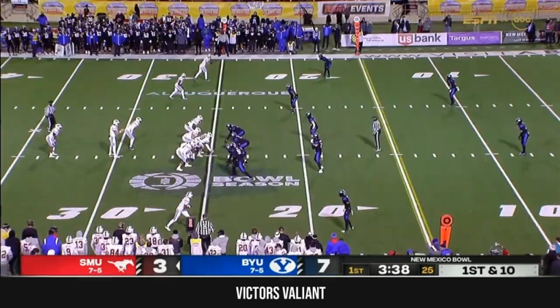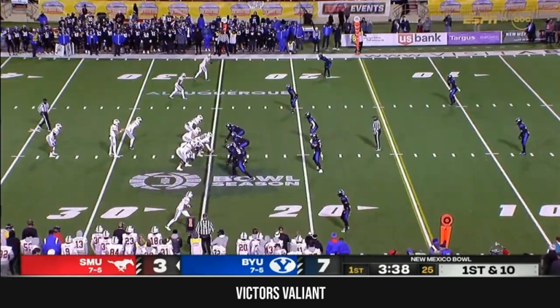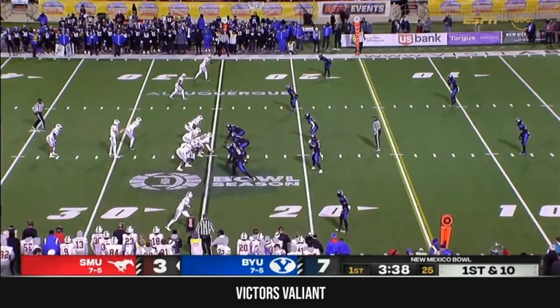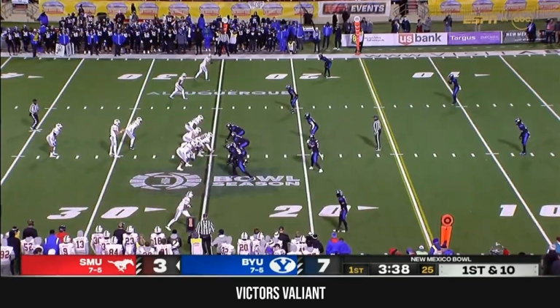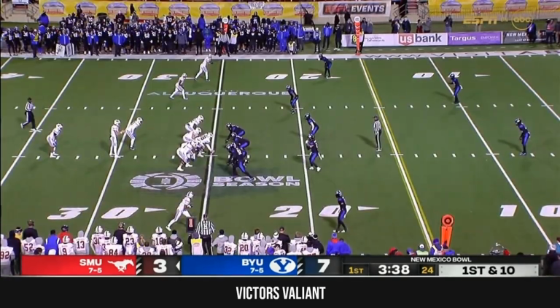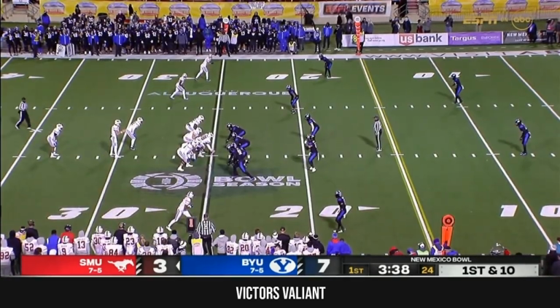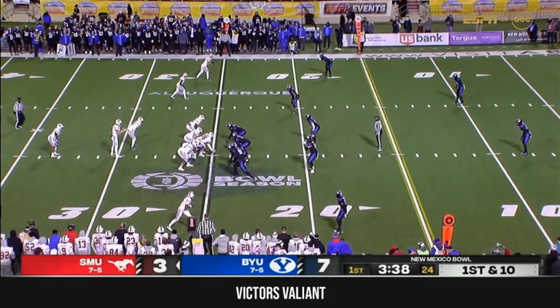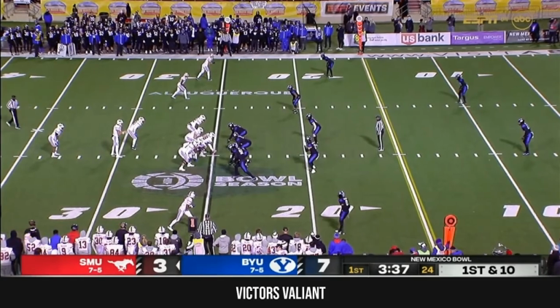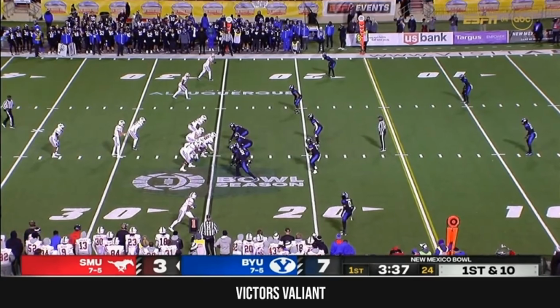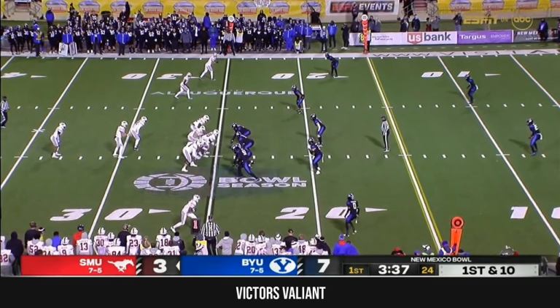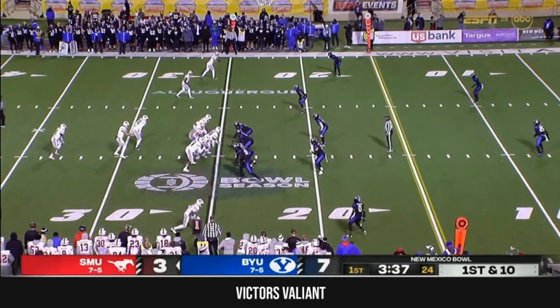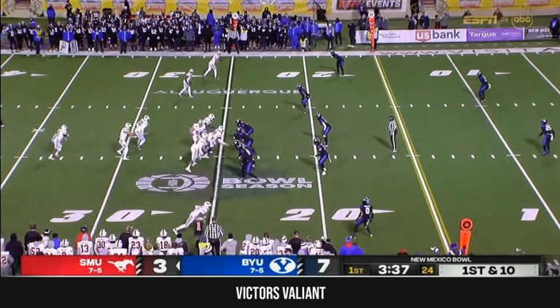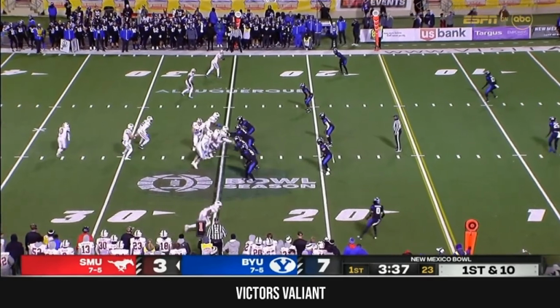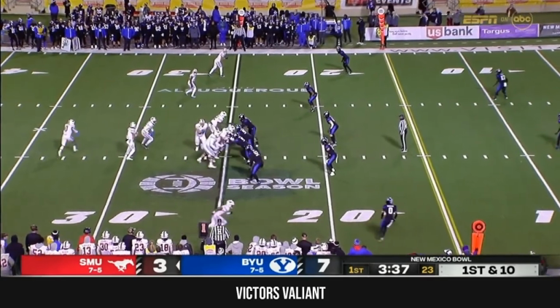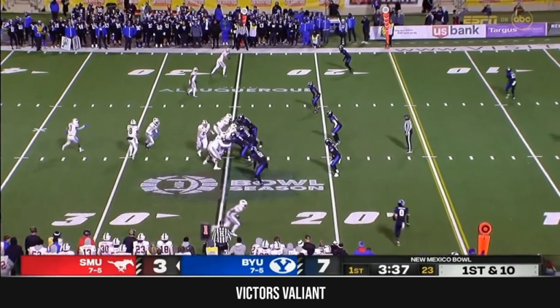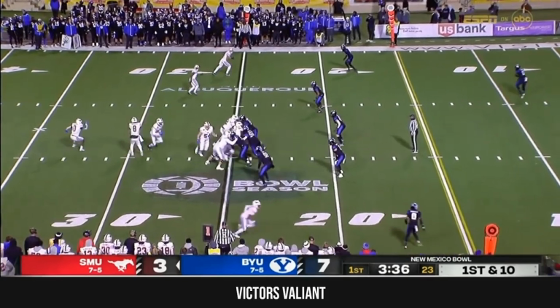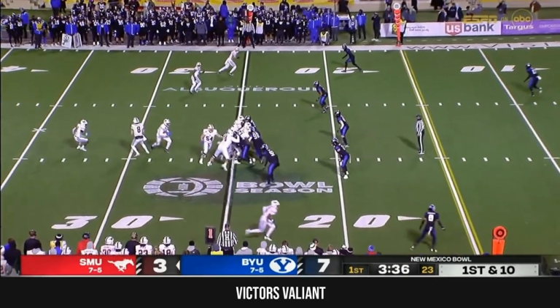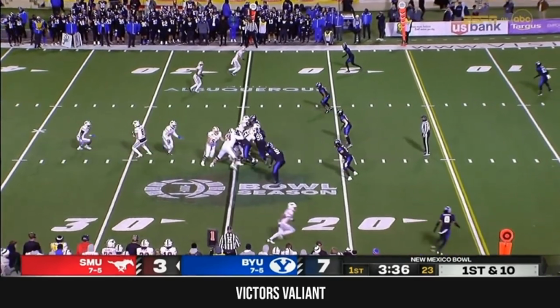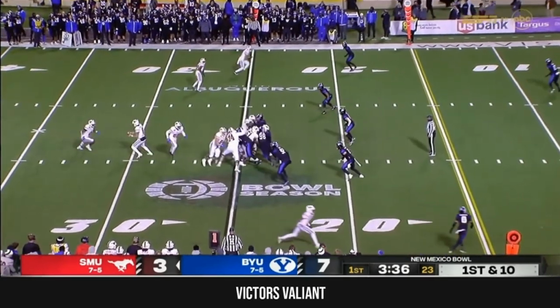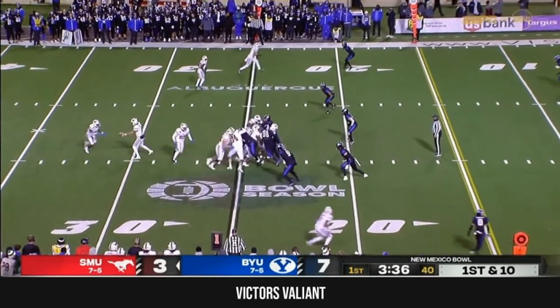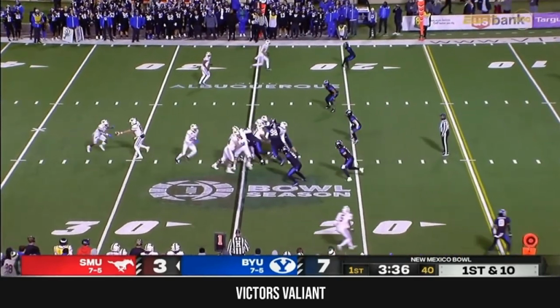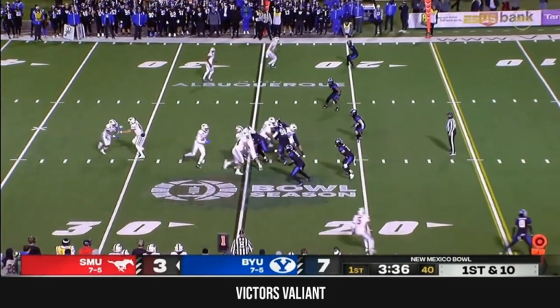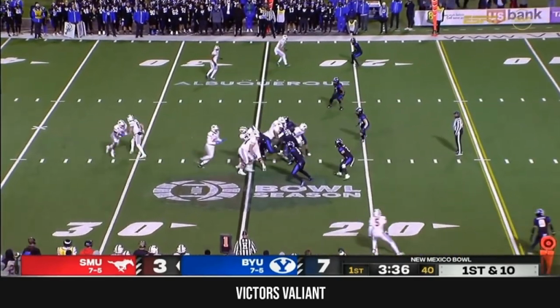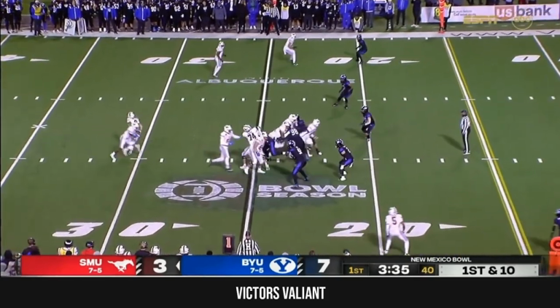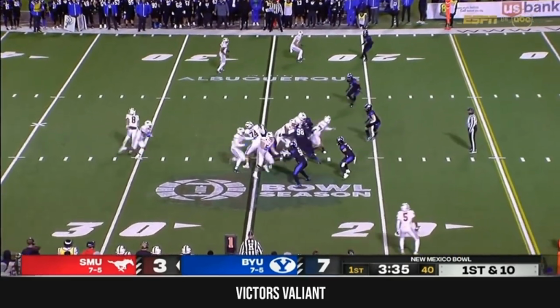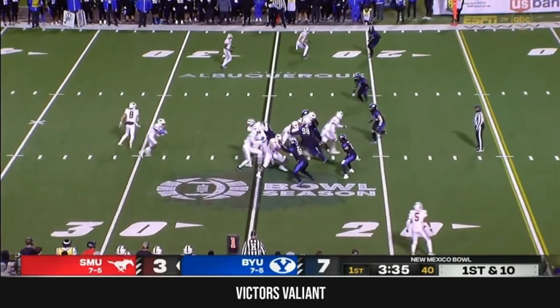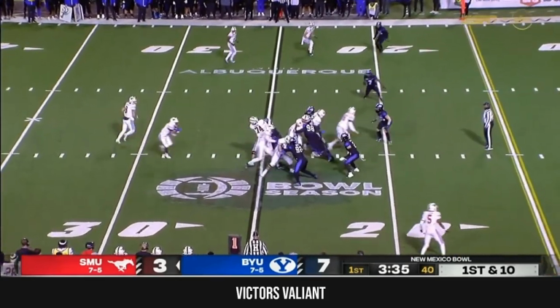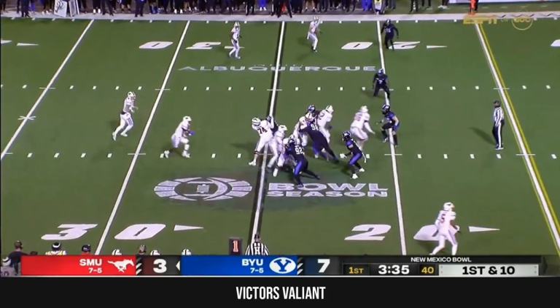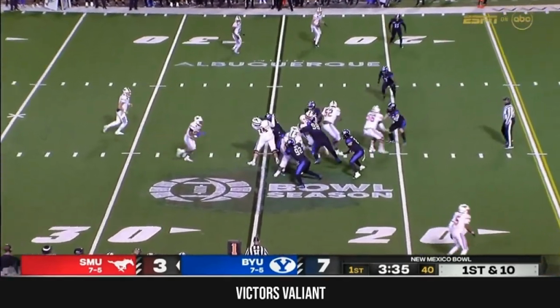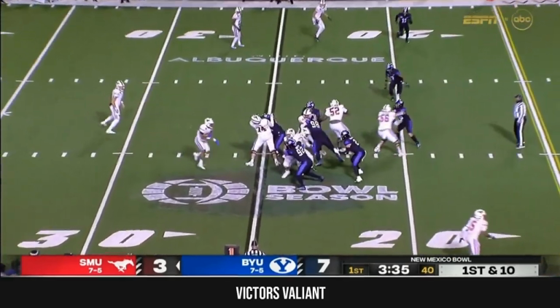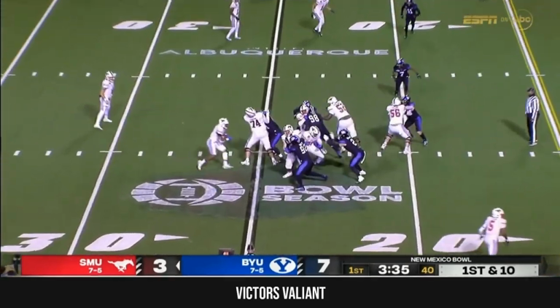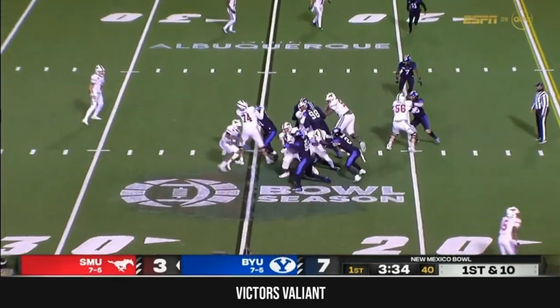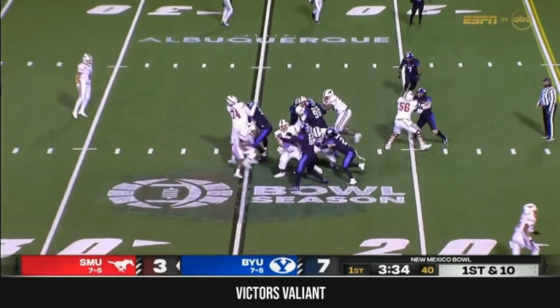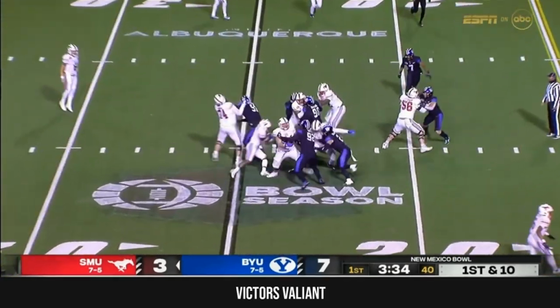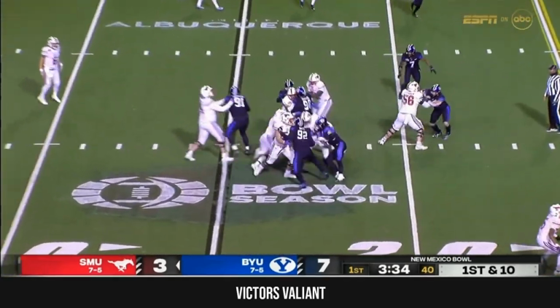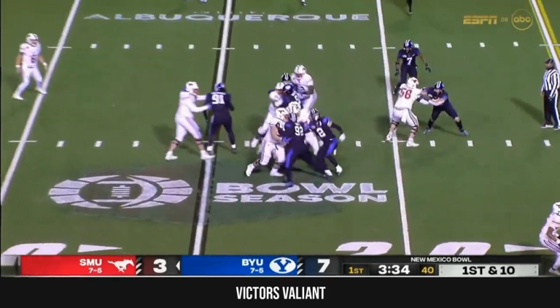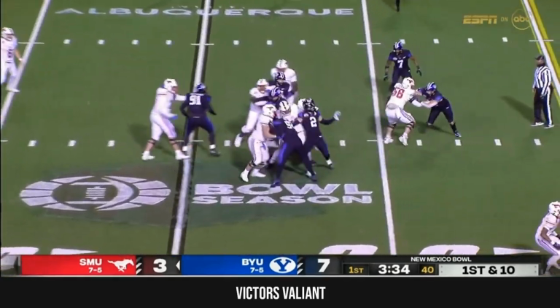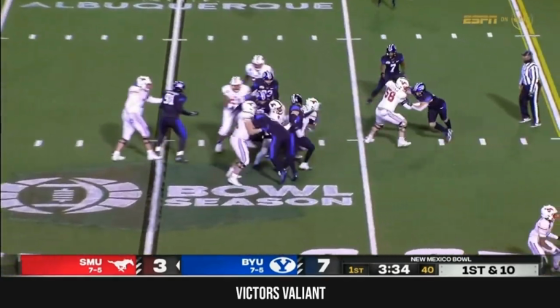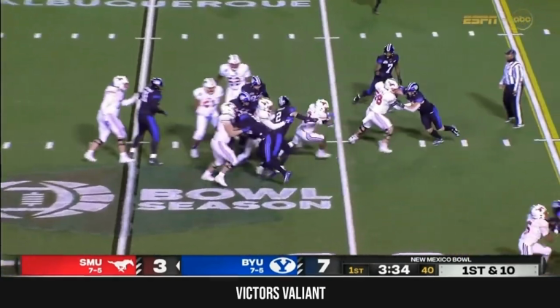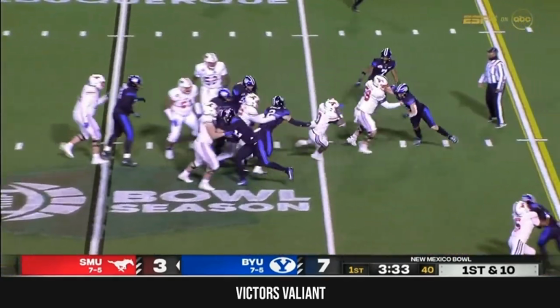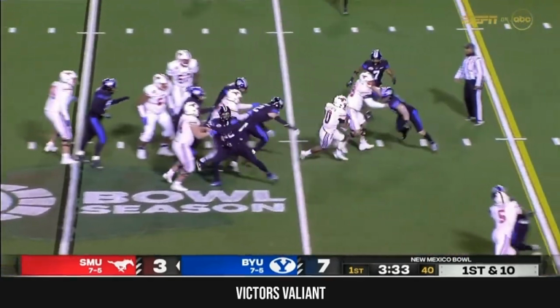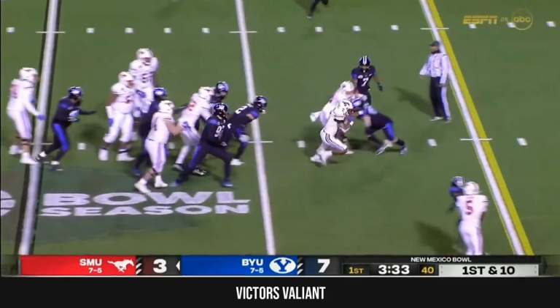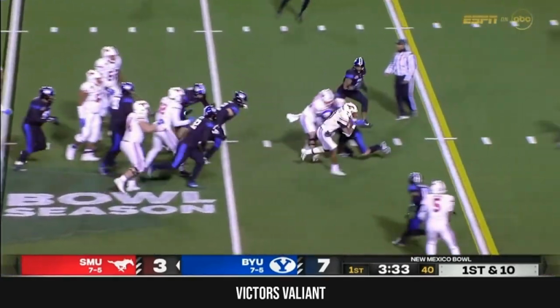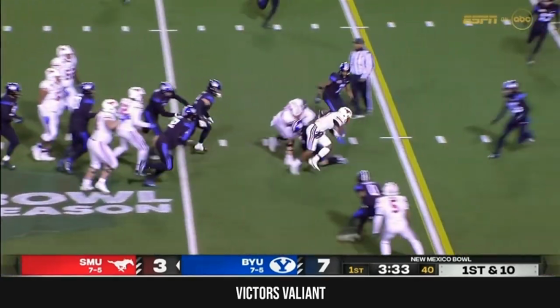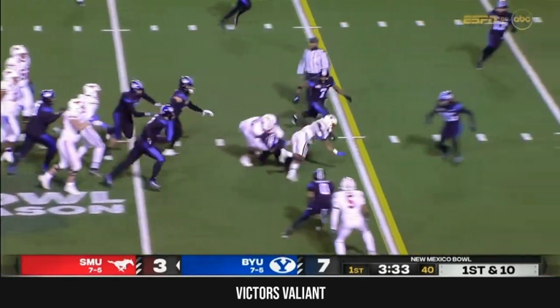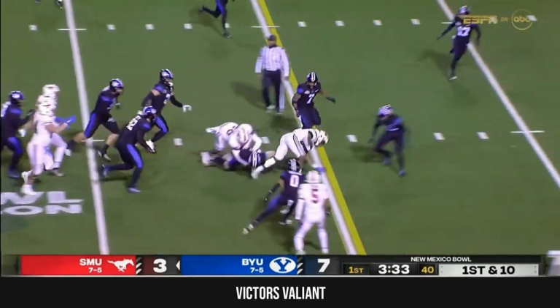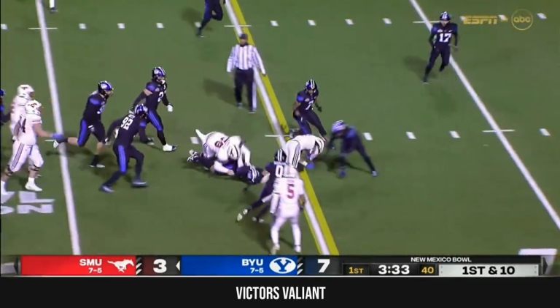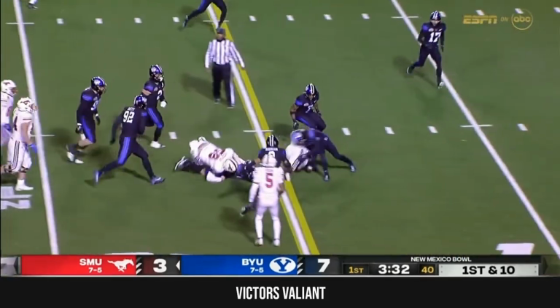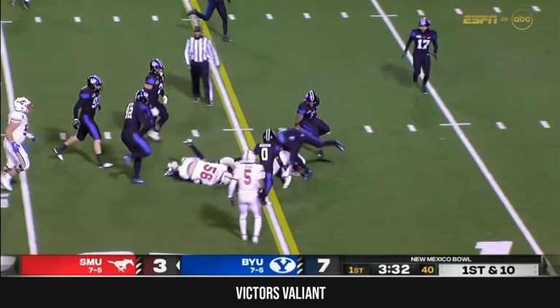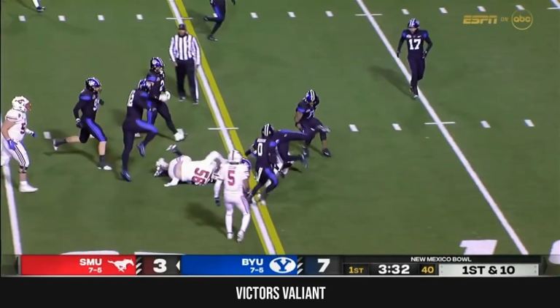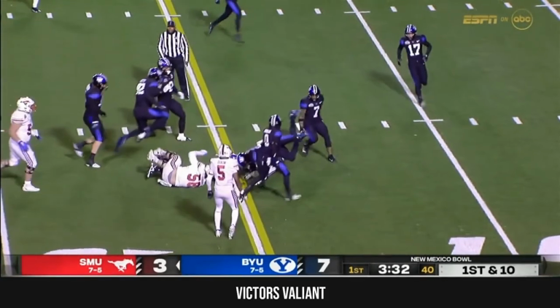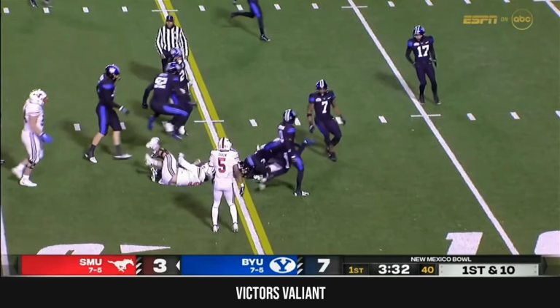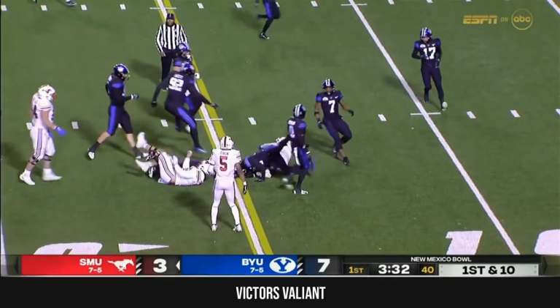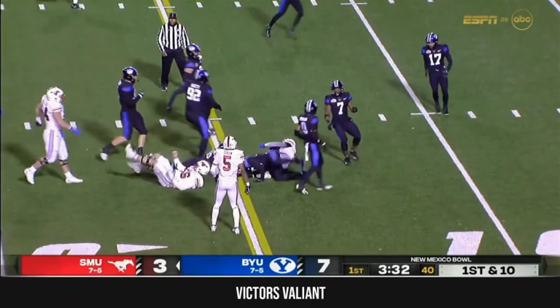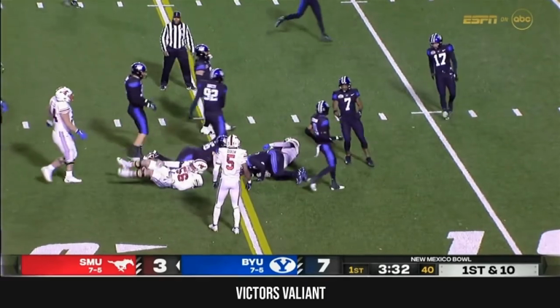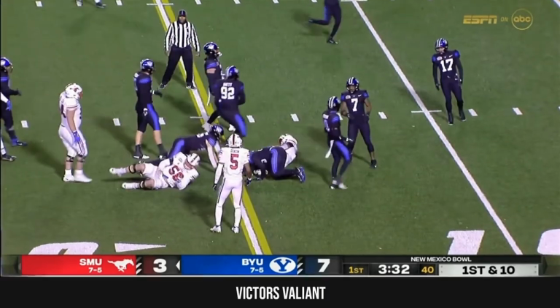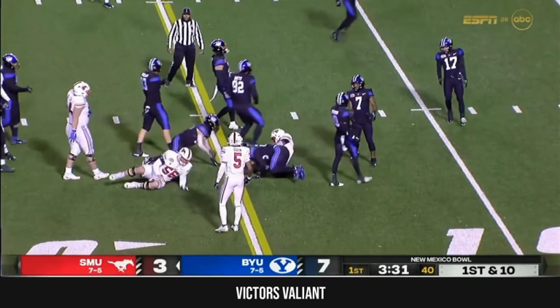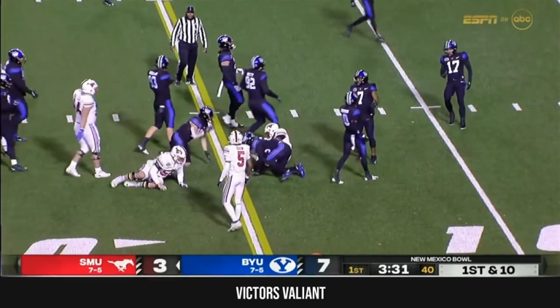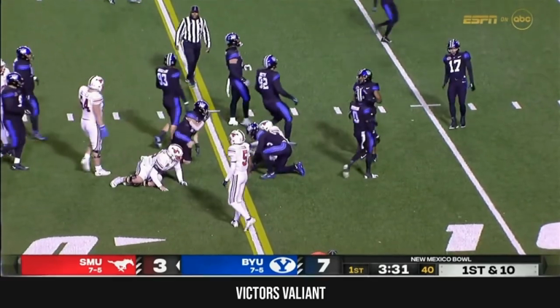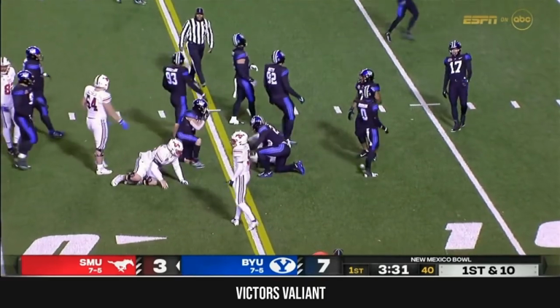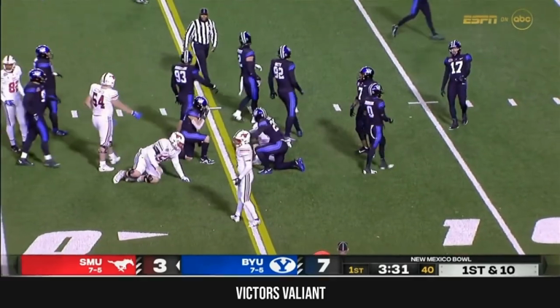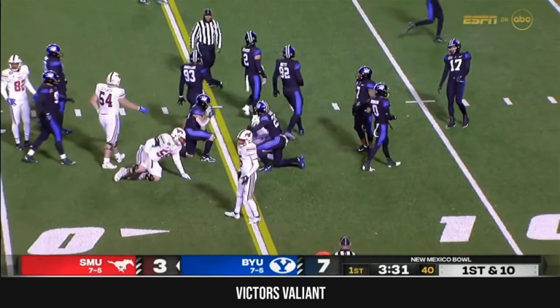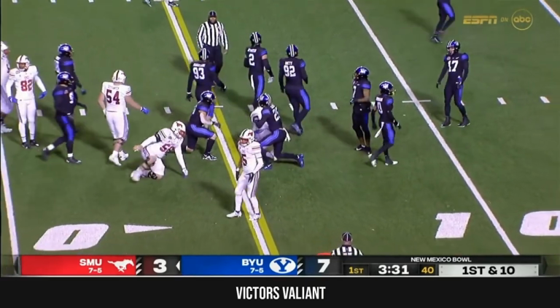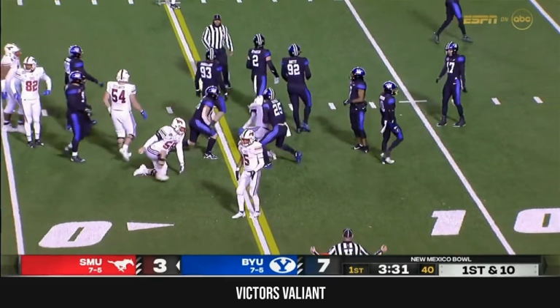With the pistol — Wheaton's an Alabama transfer. A little counter look and he's got it through another huge hole, and he takes it inside the 15.